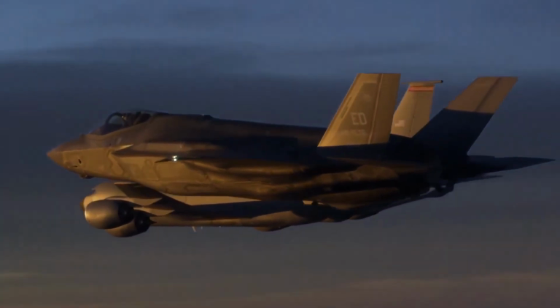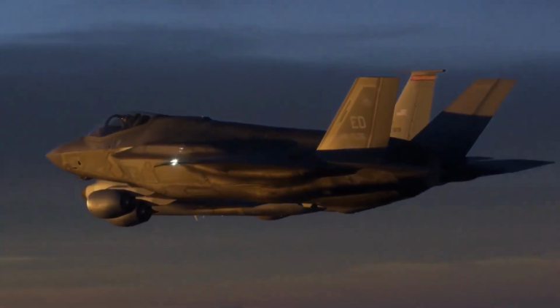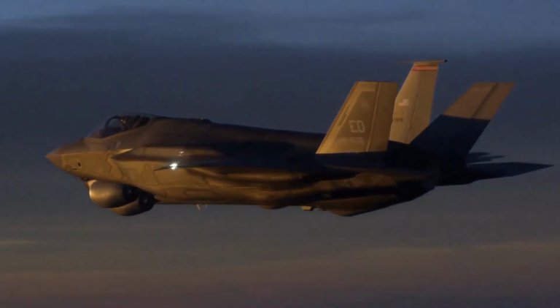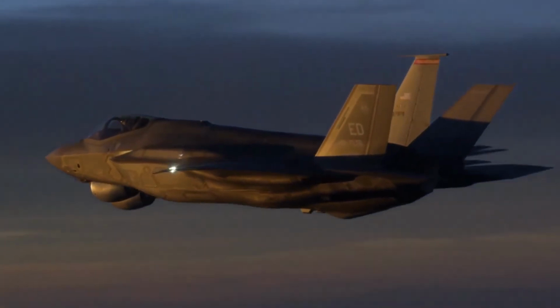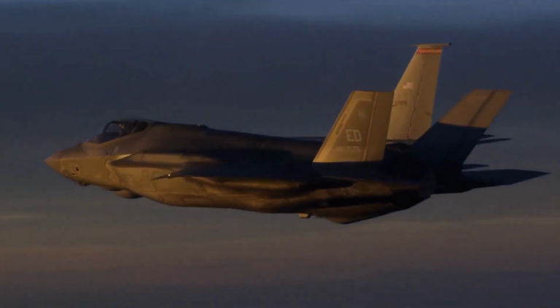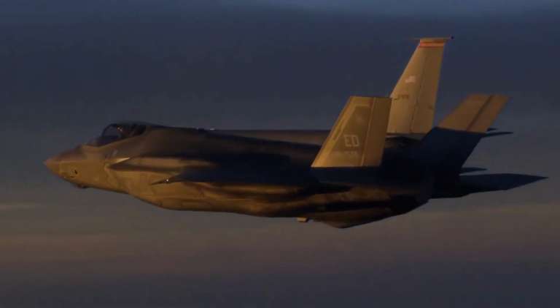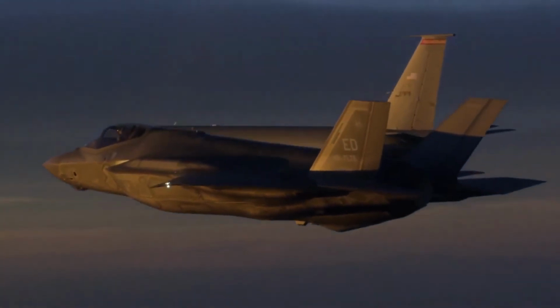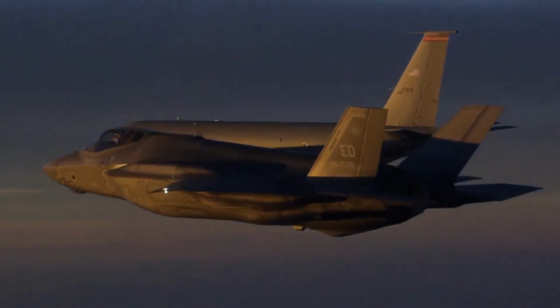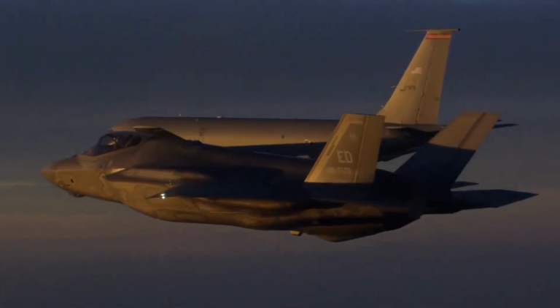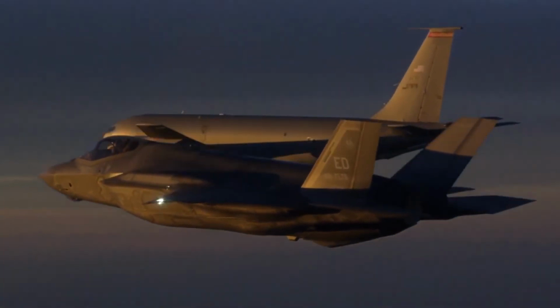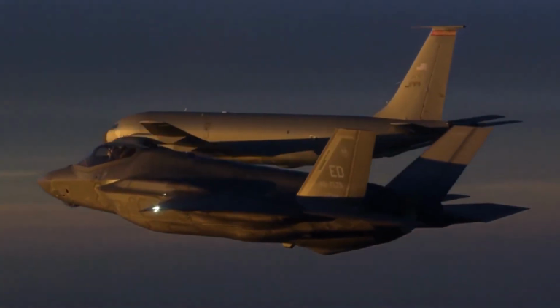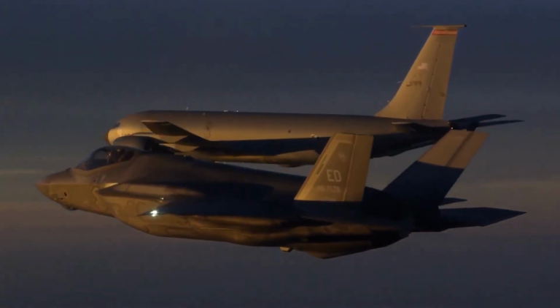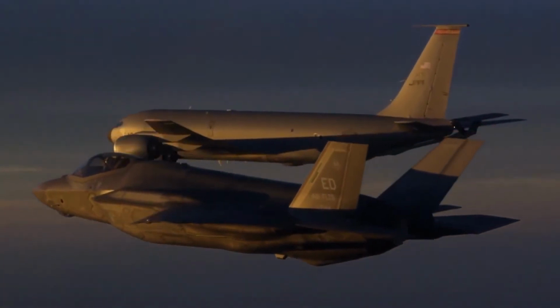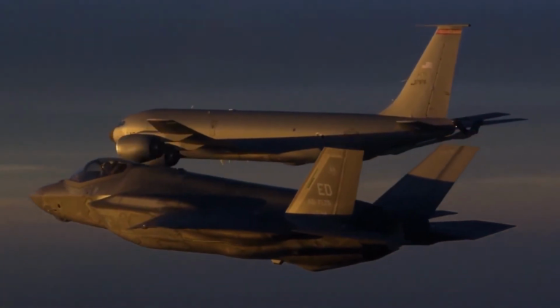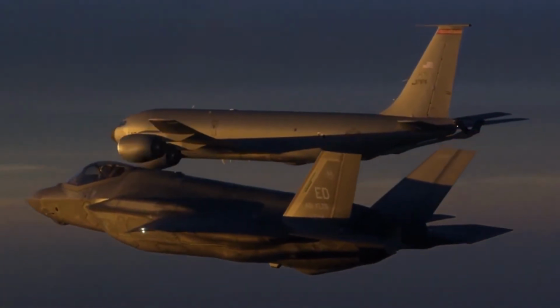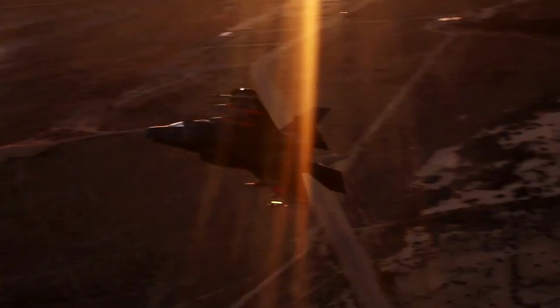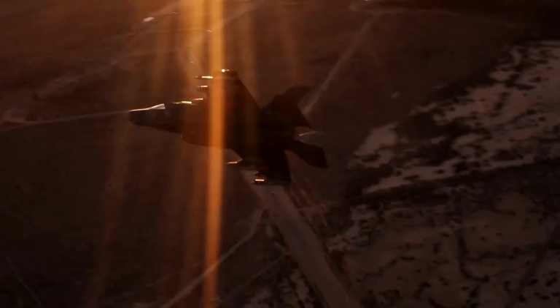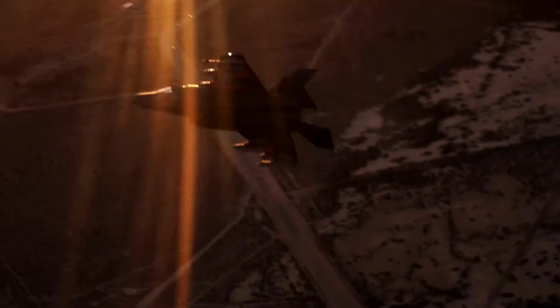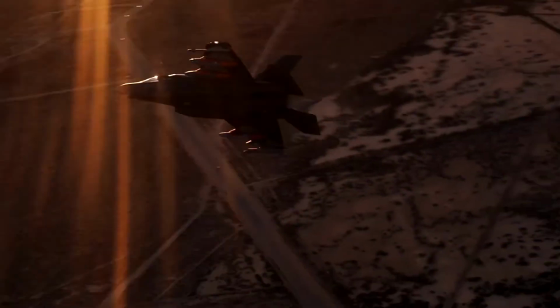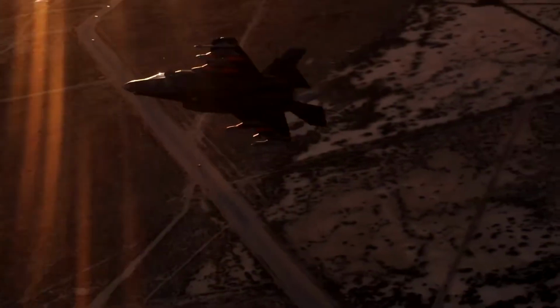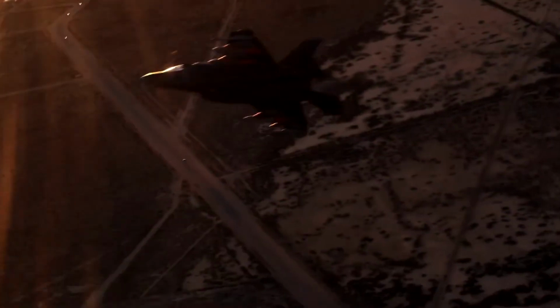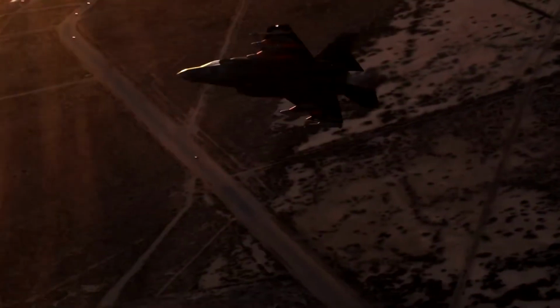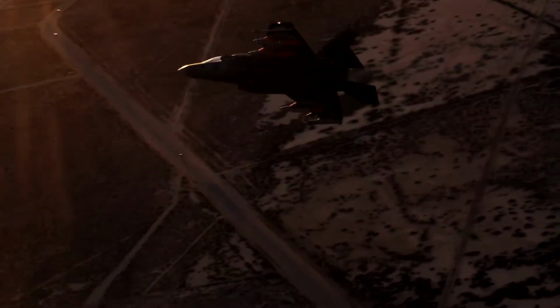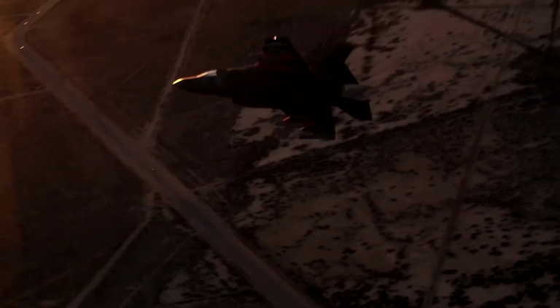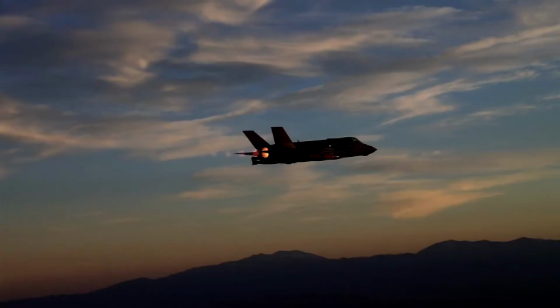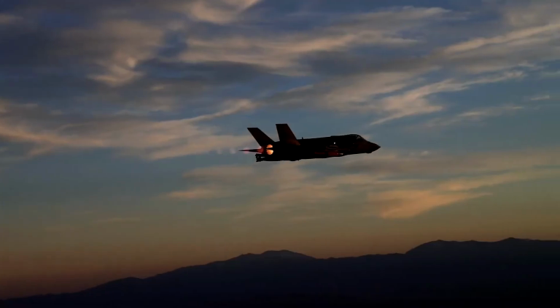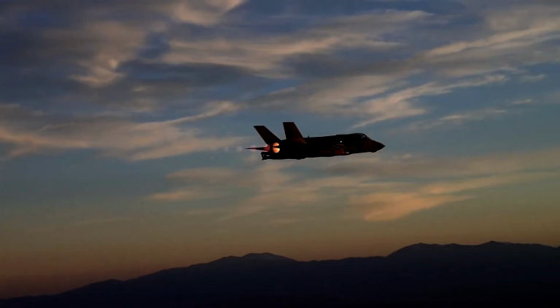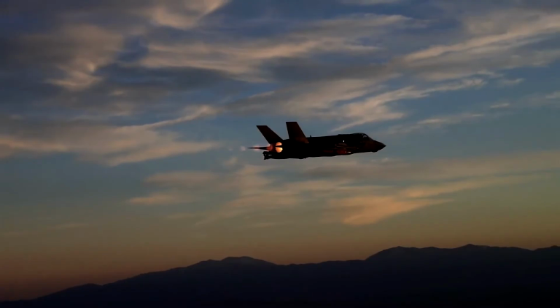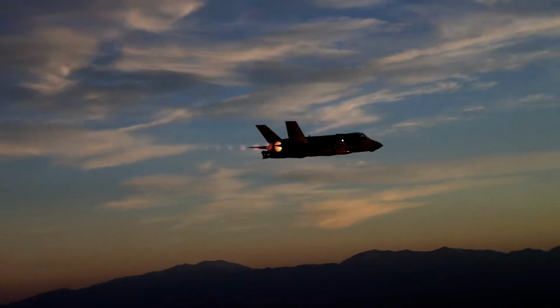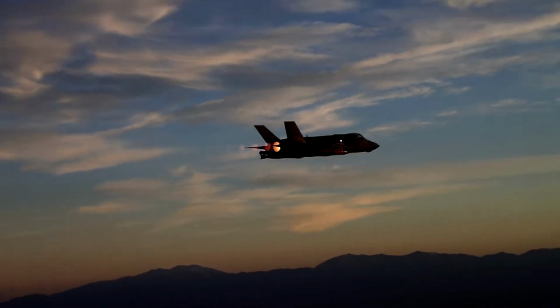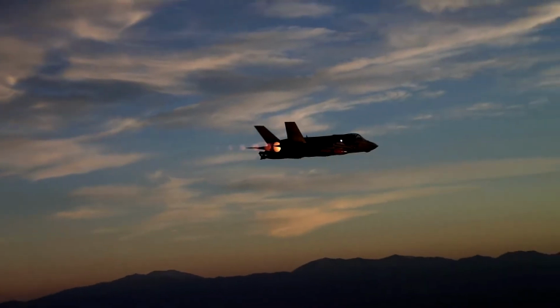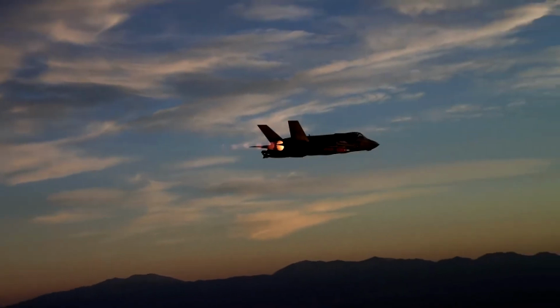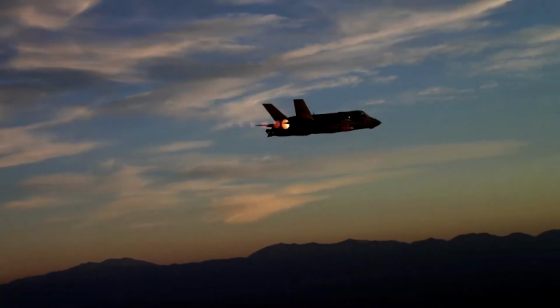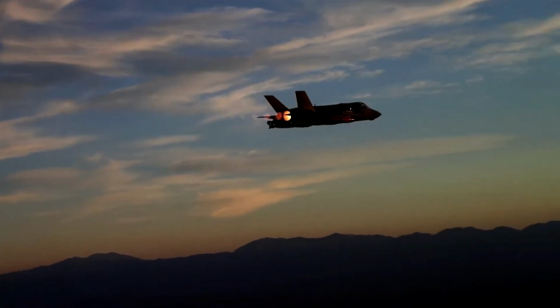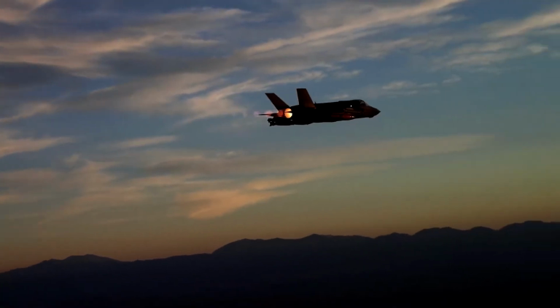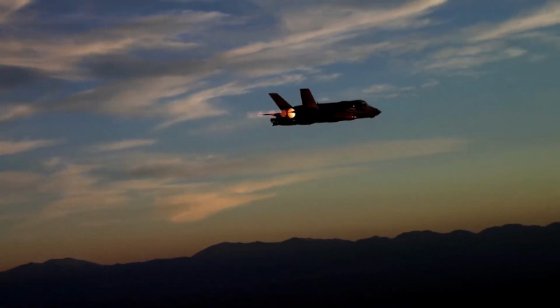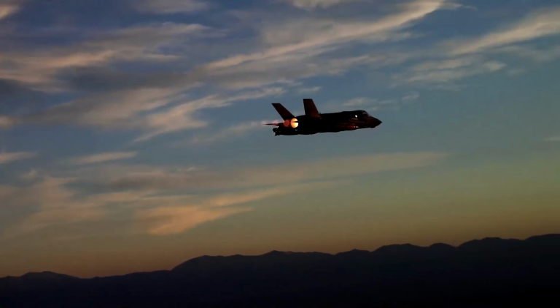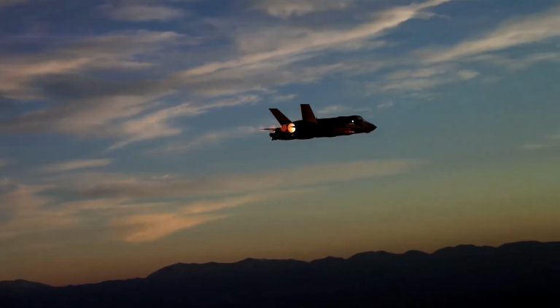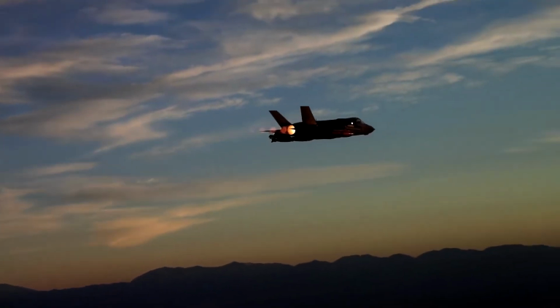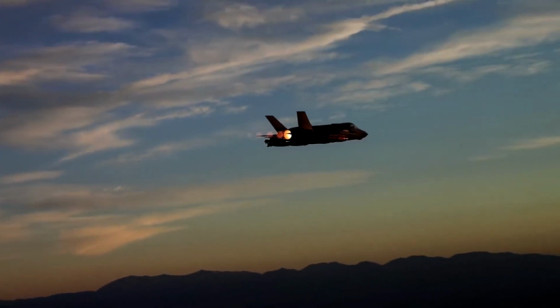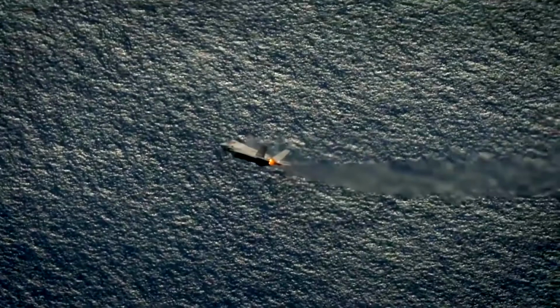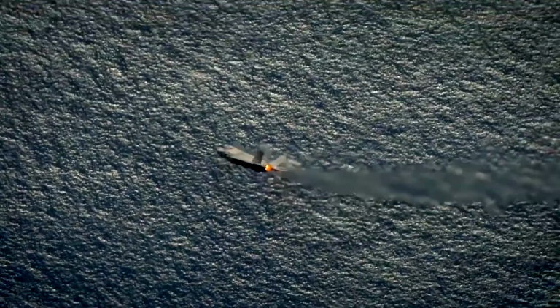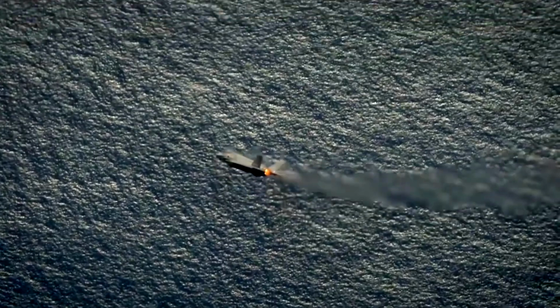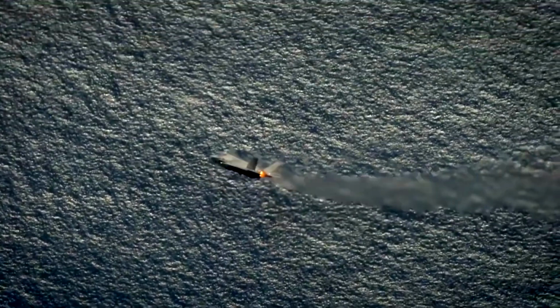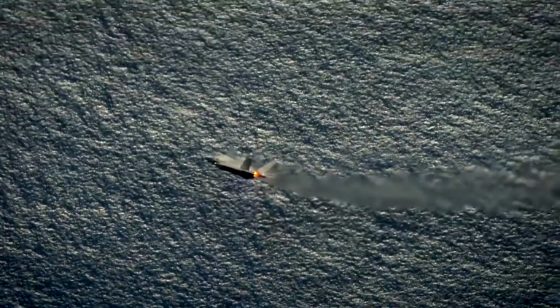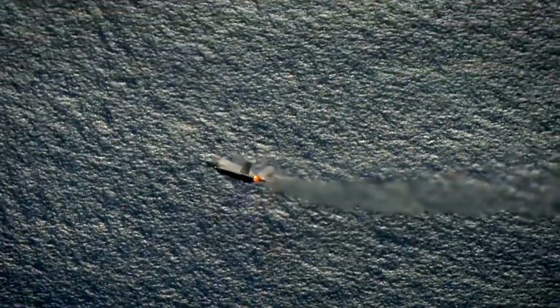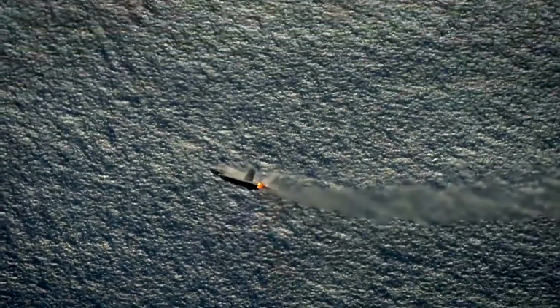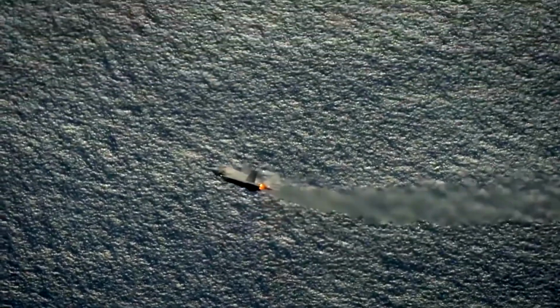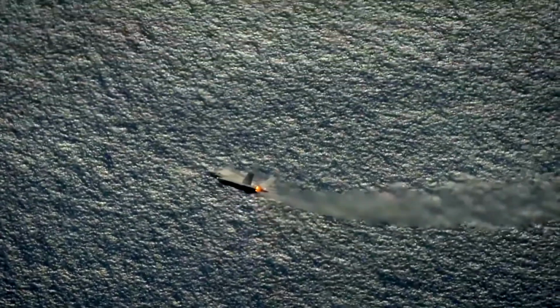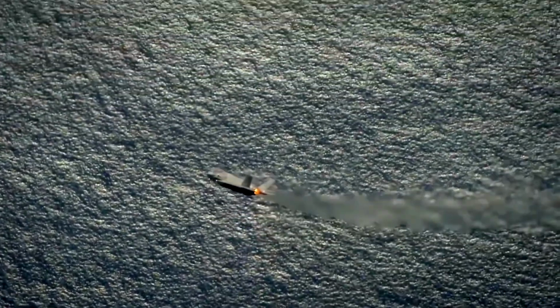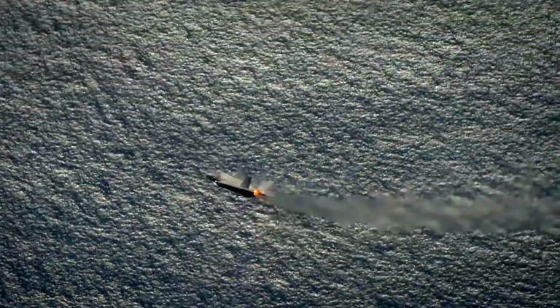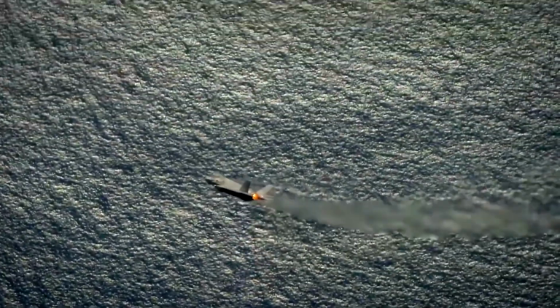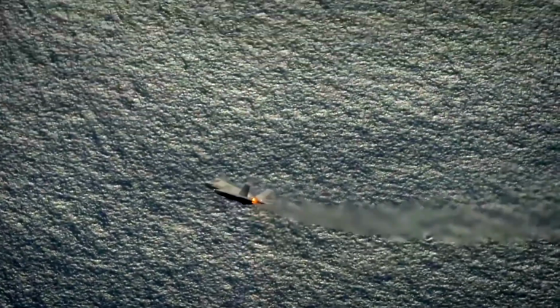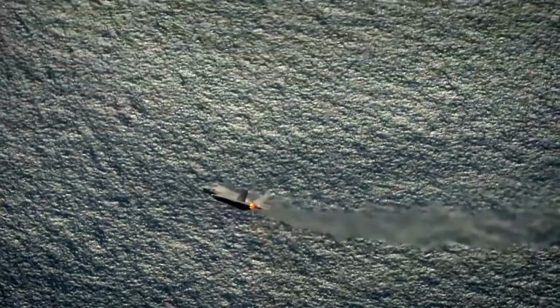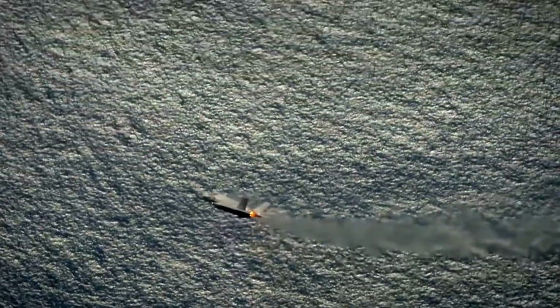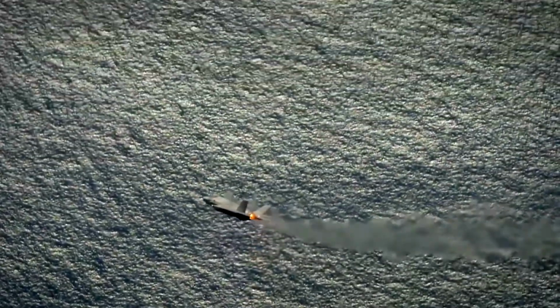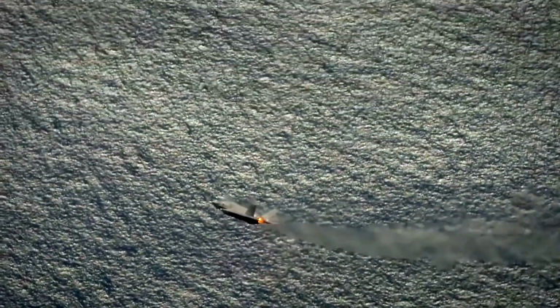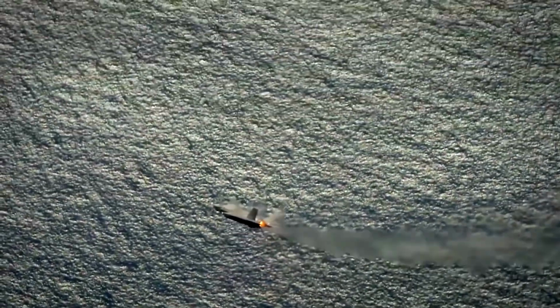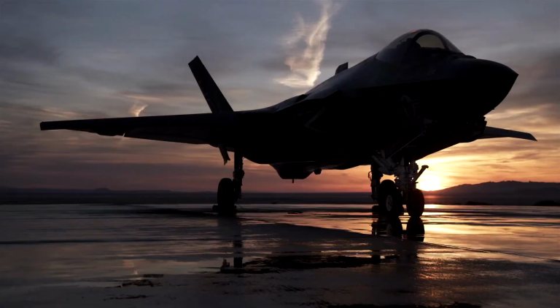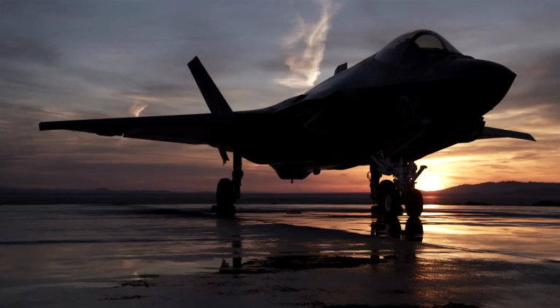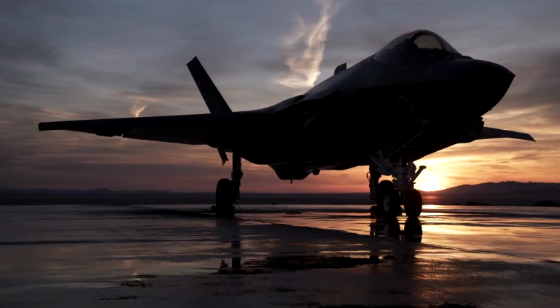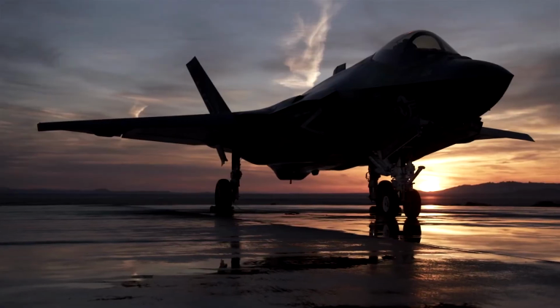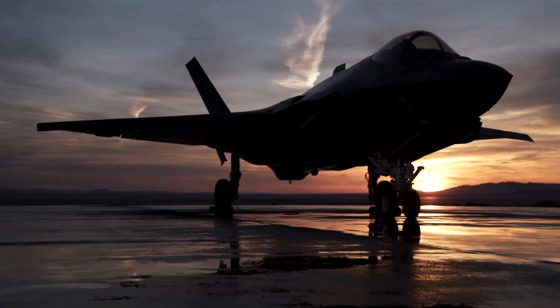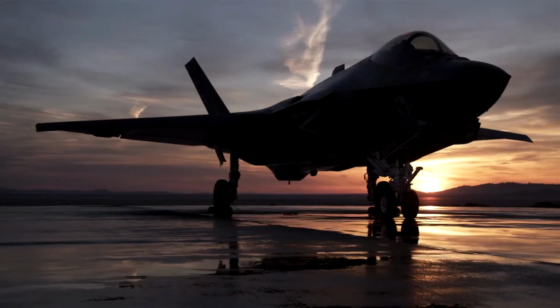Rather than being invisible, the F-35 has the ability to elude or greatly complicate an enemy's ability to find and destroy it.